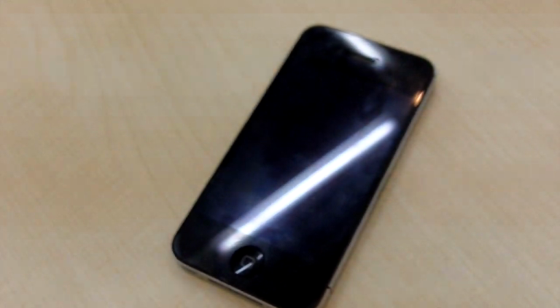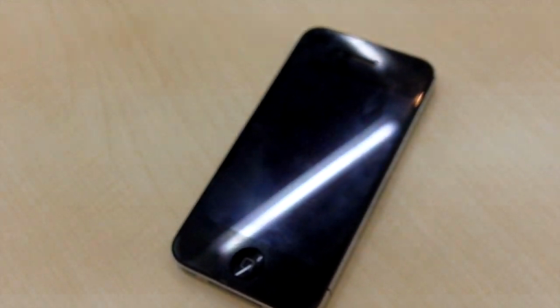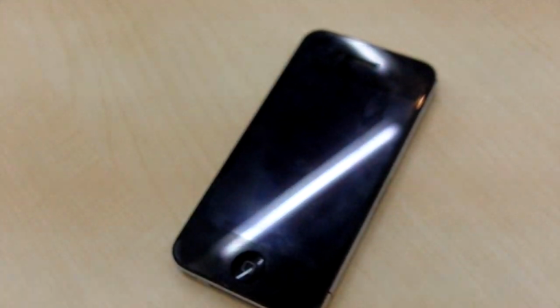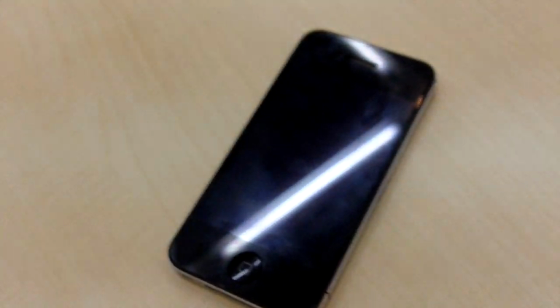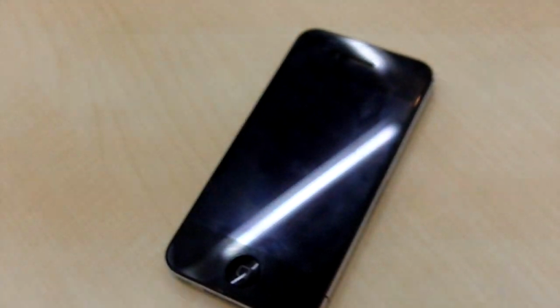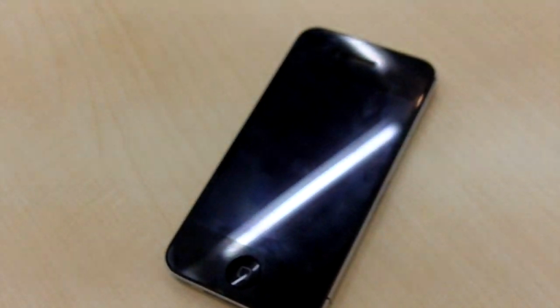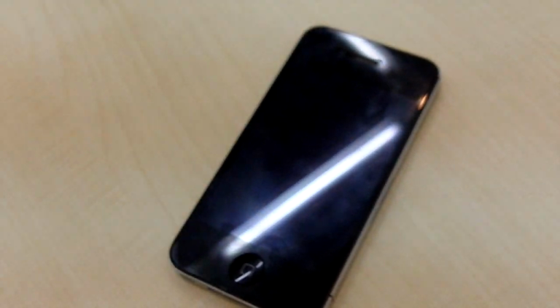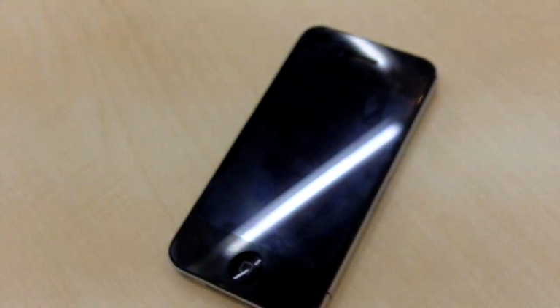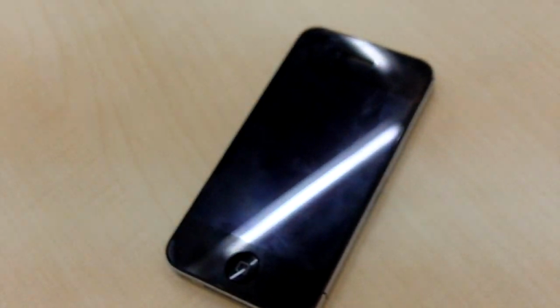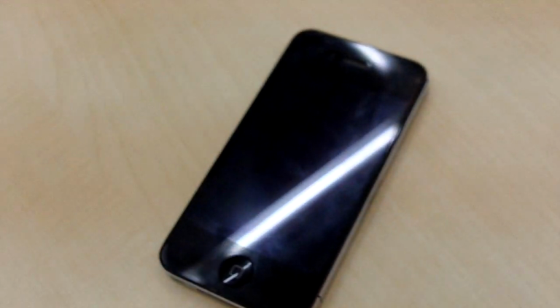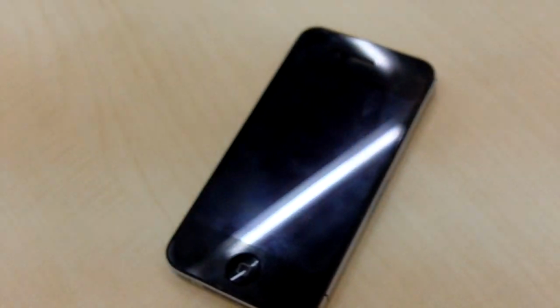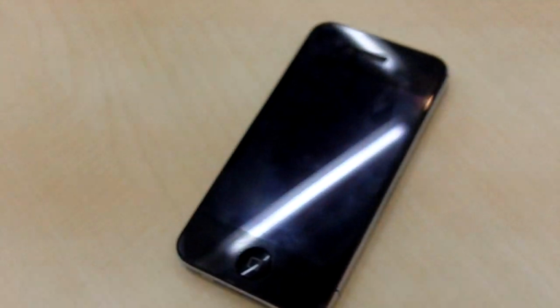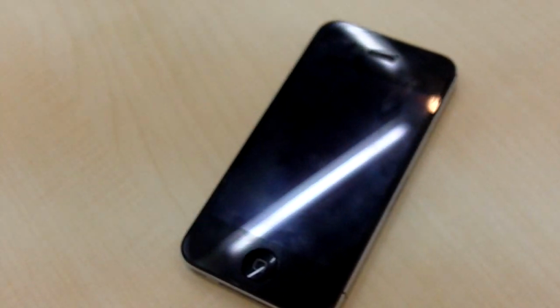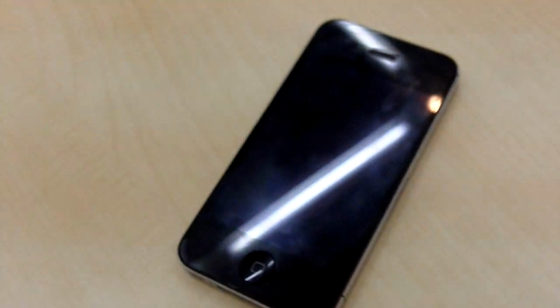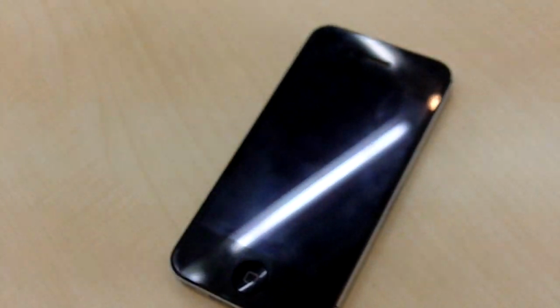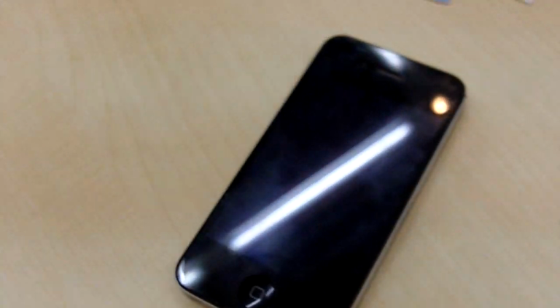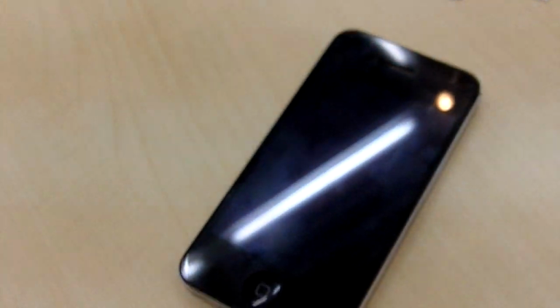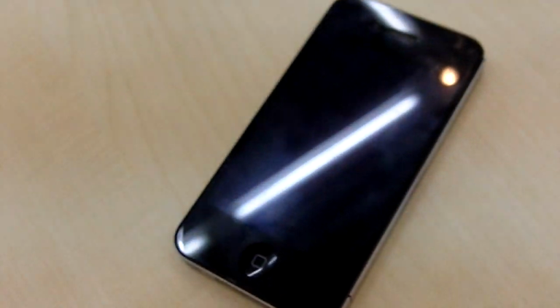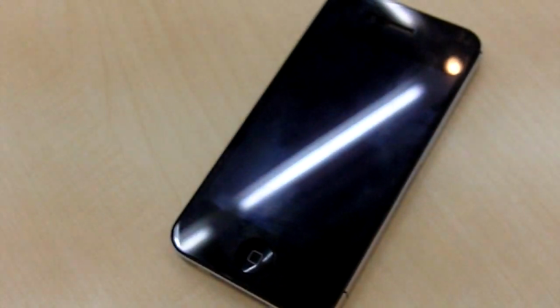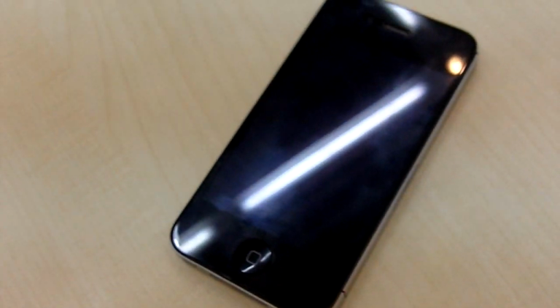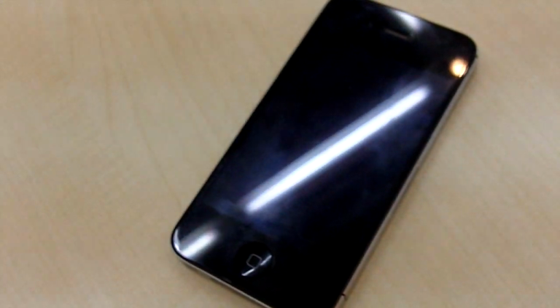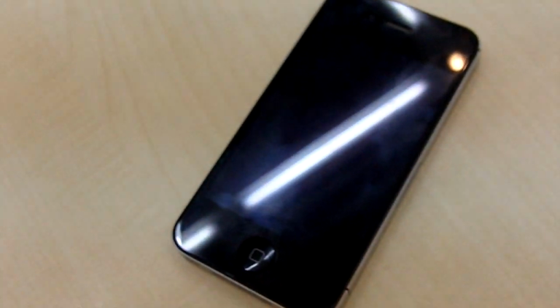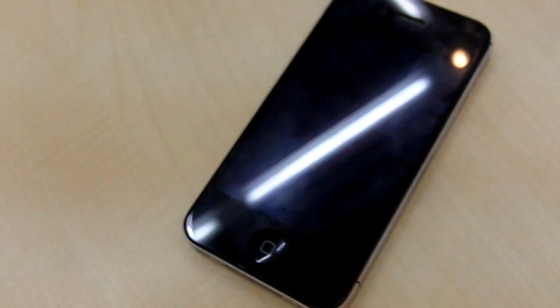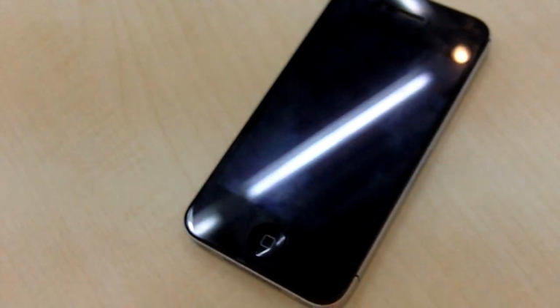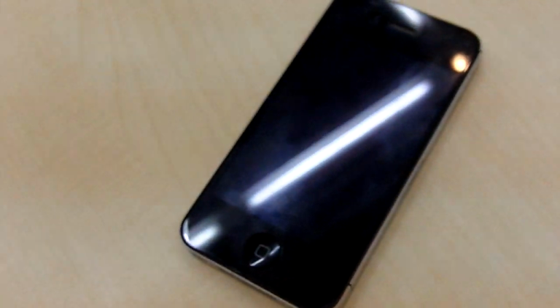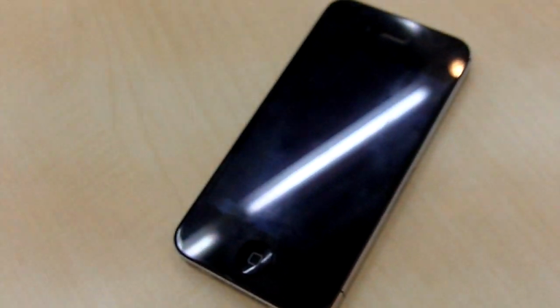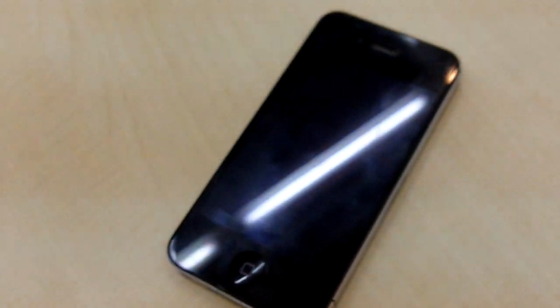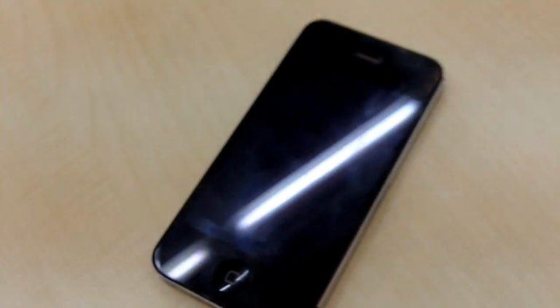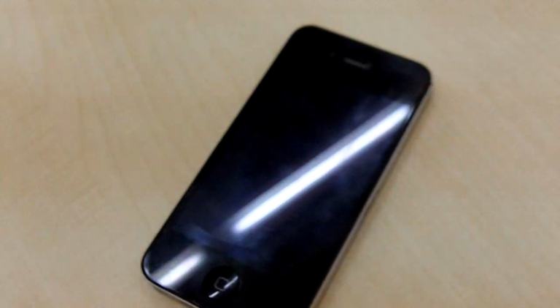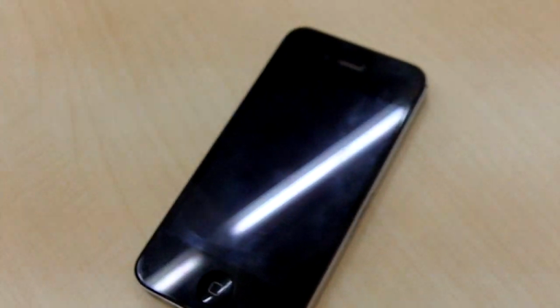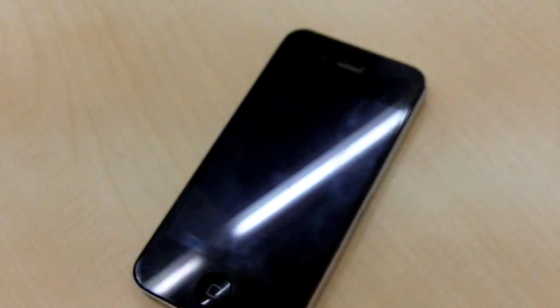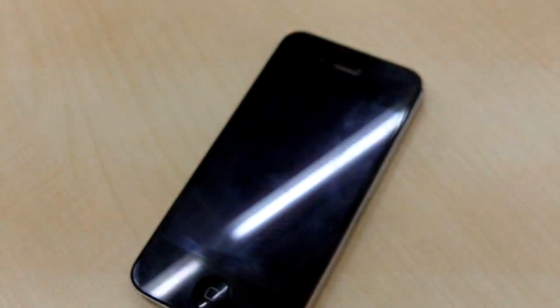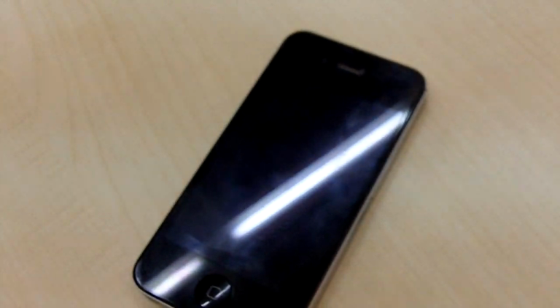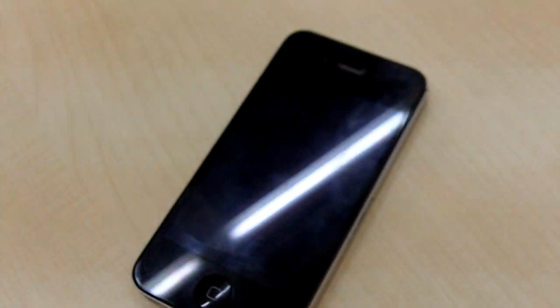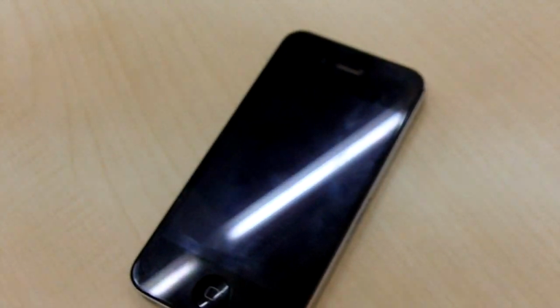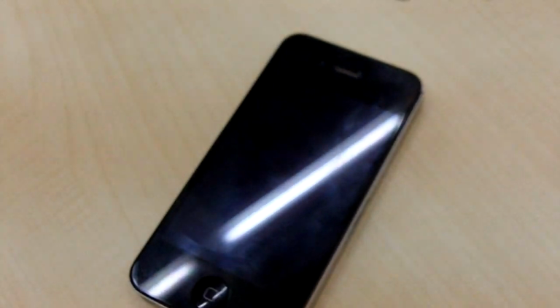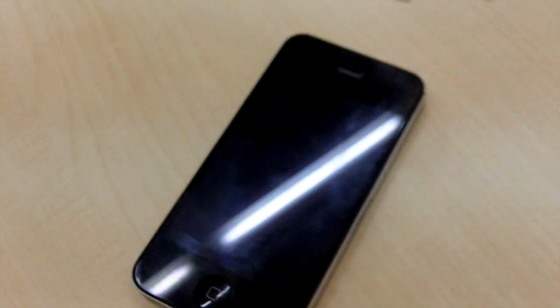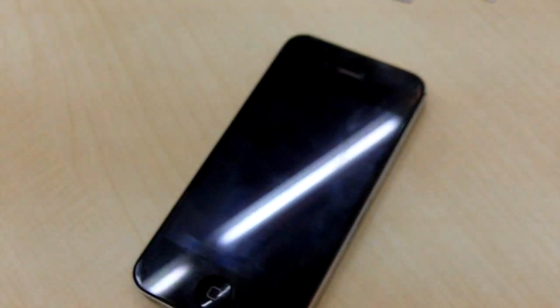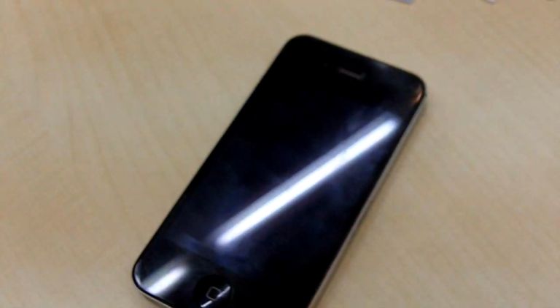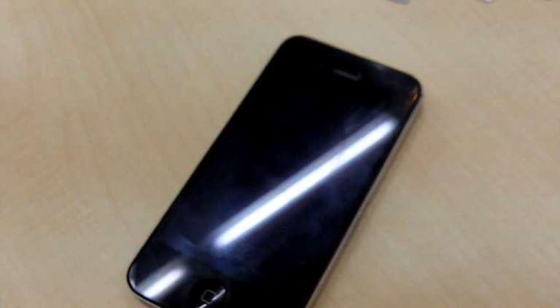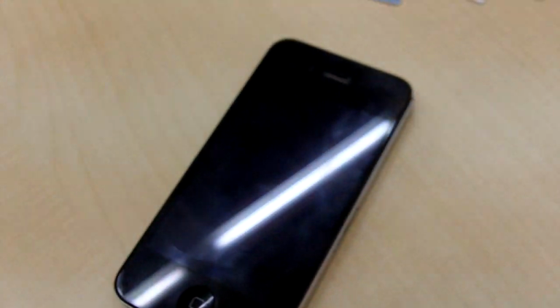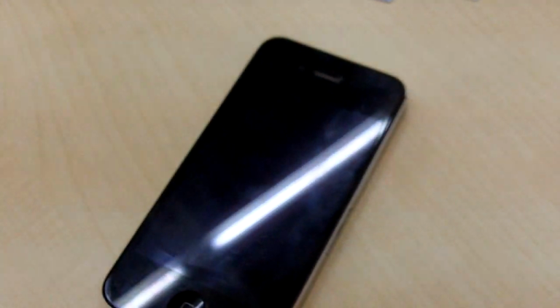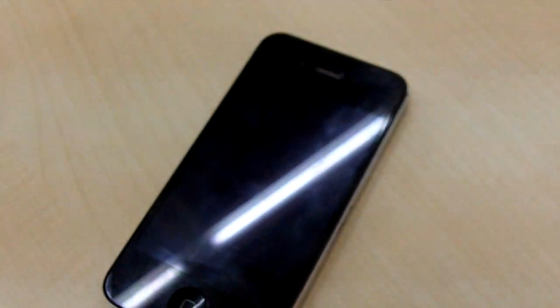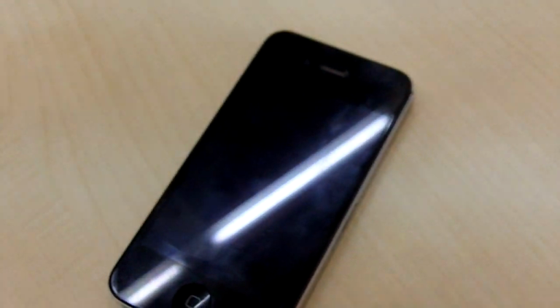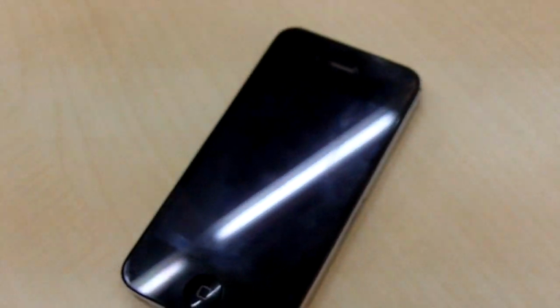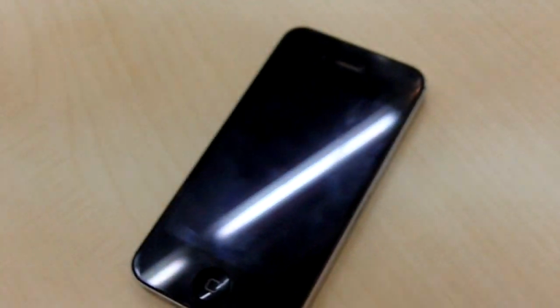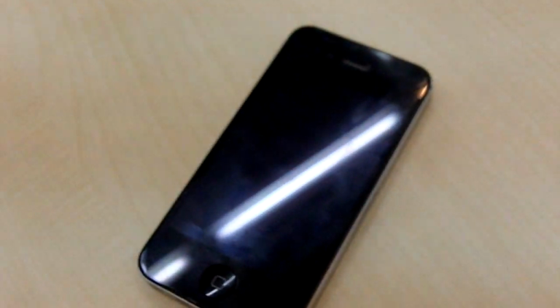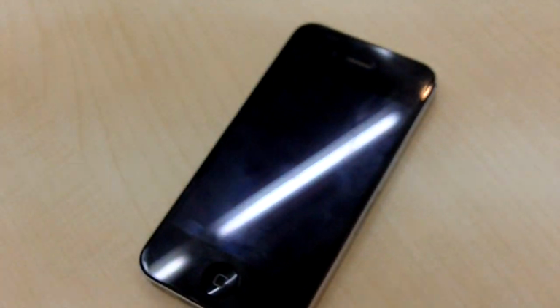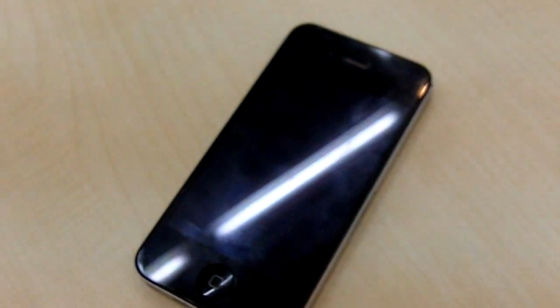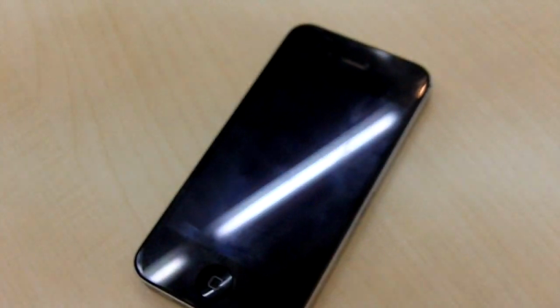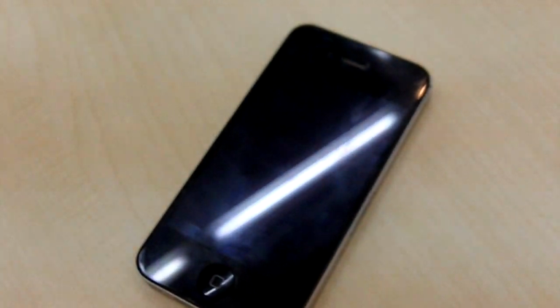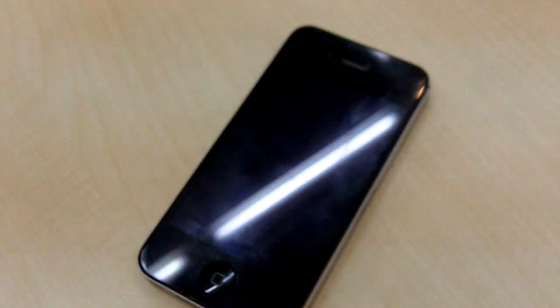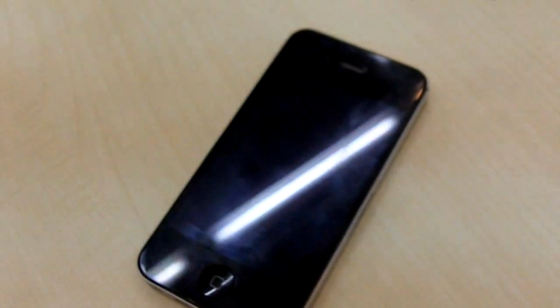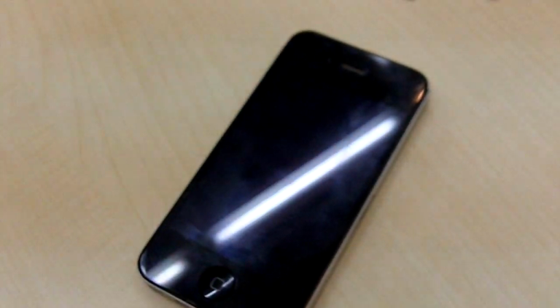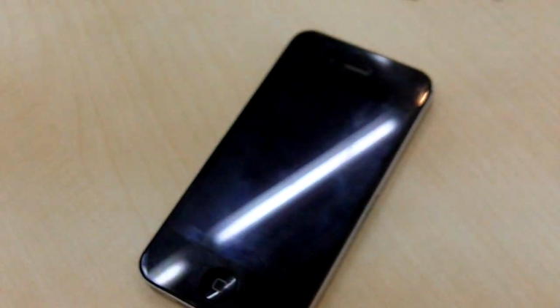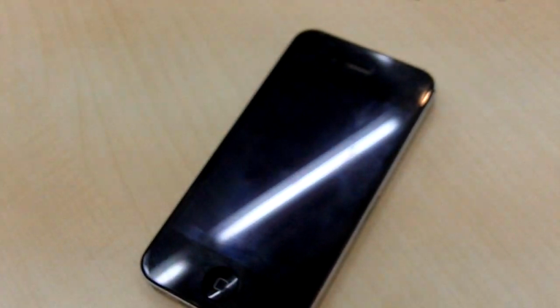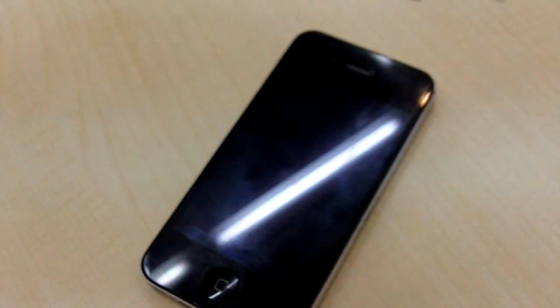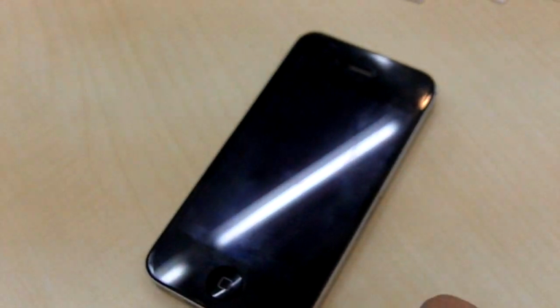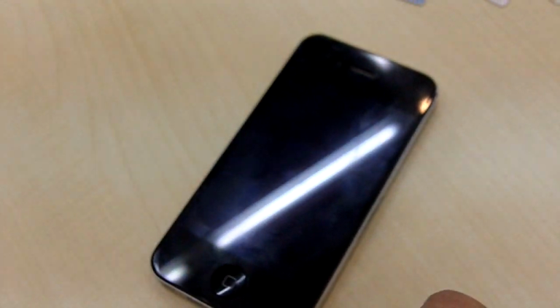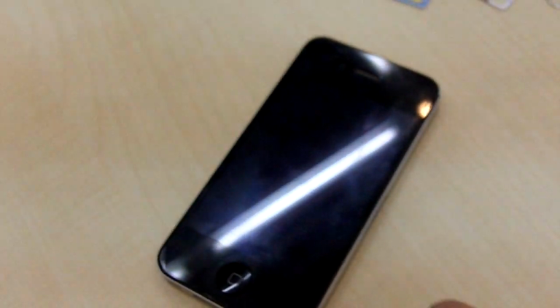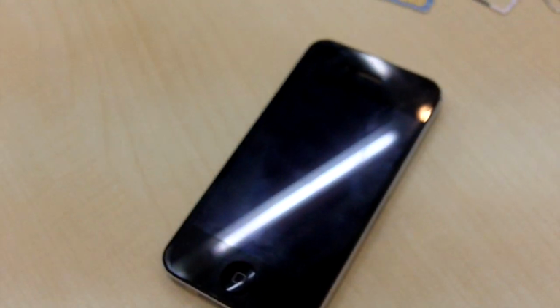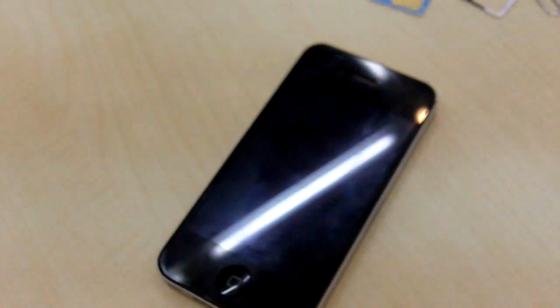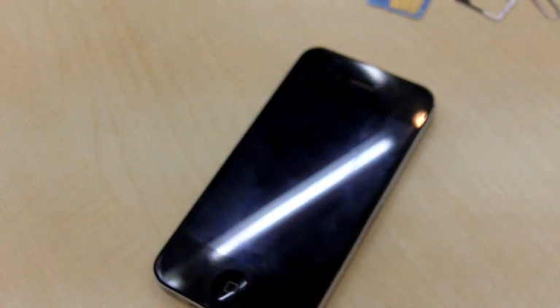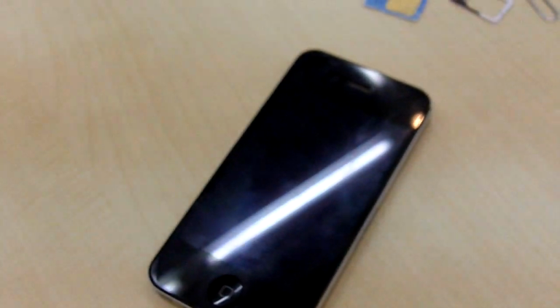Hi guys. Welcome to Beijing iPhone Repair. Today I'm going to show you how the SIM Rewrite method can be used to unlock the iPhone 4.